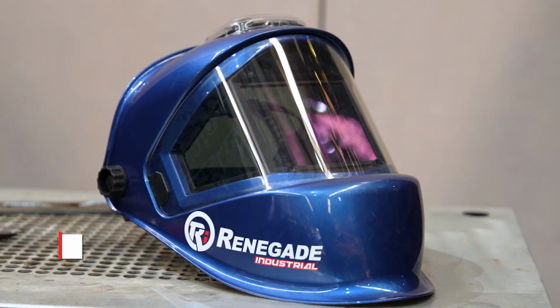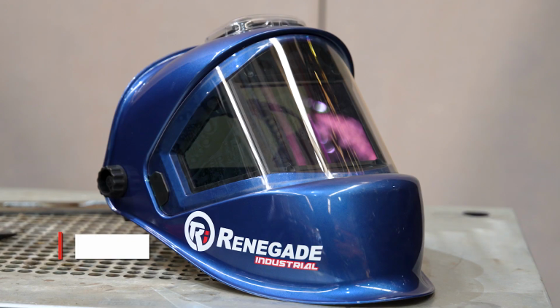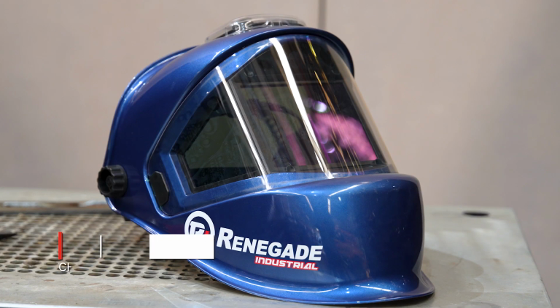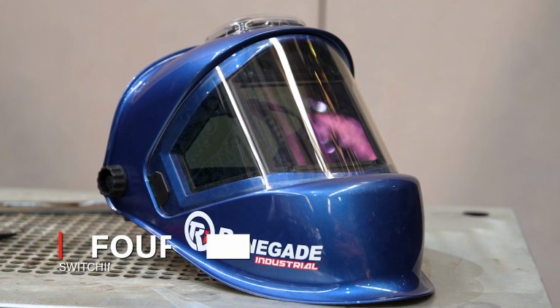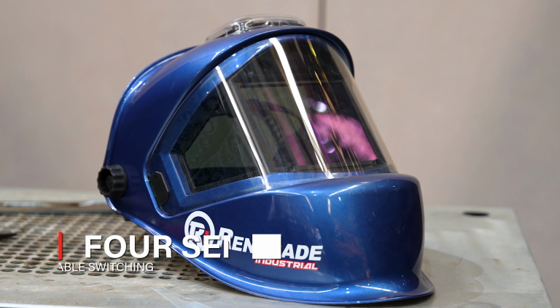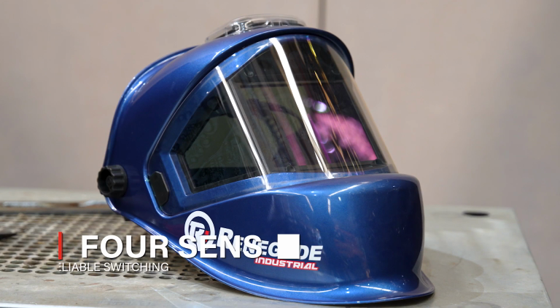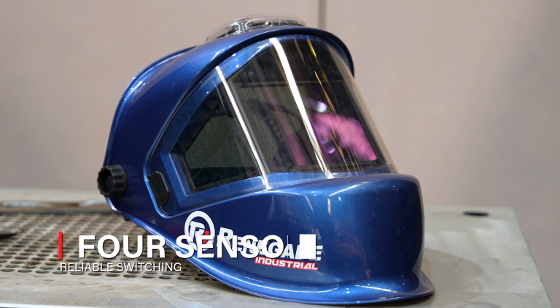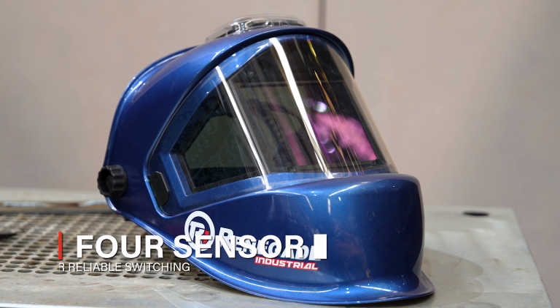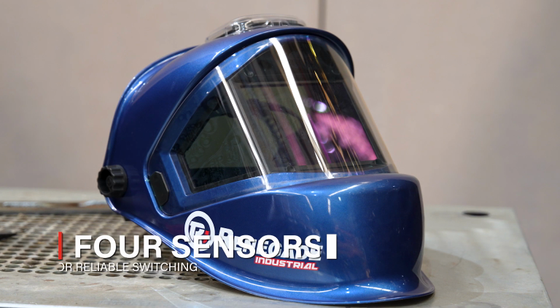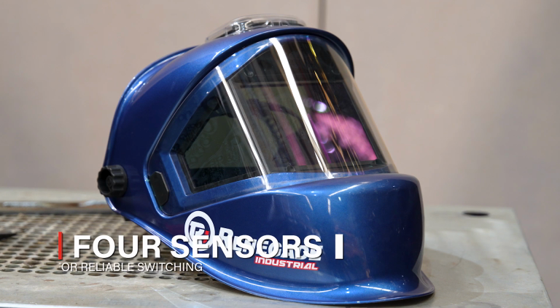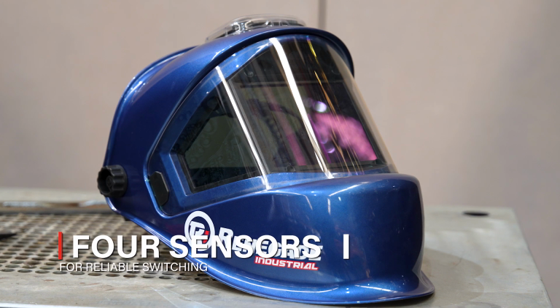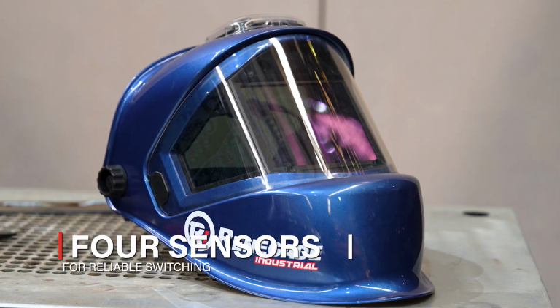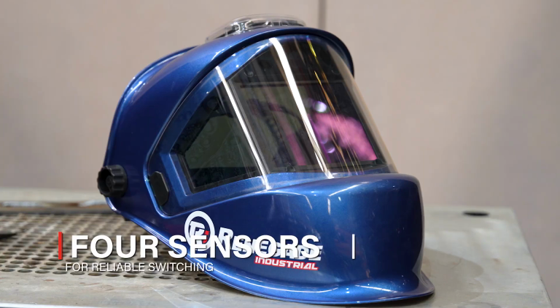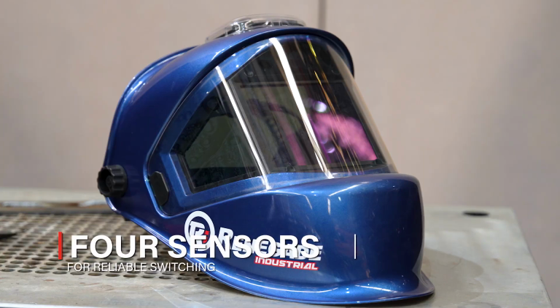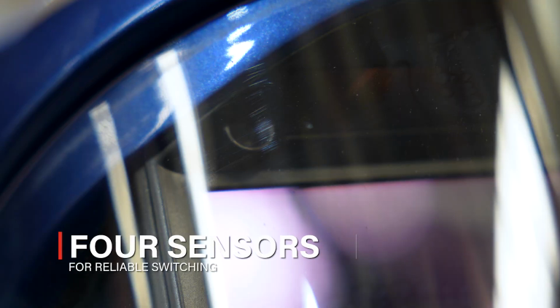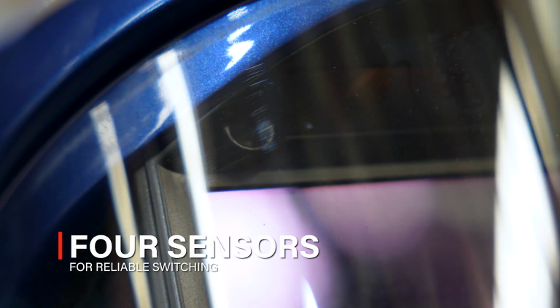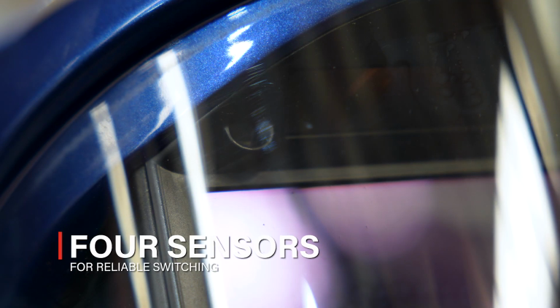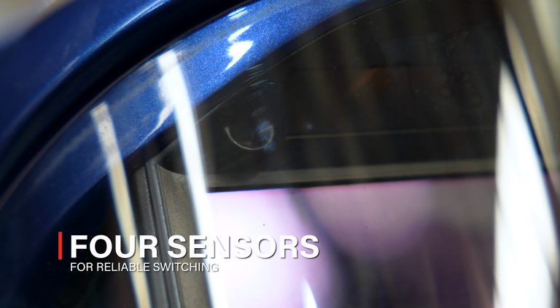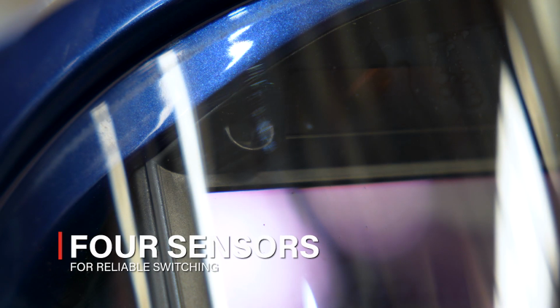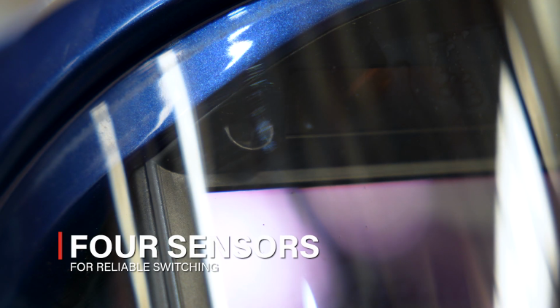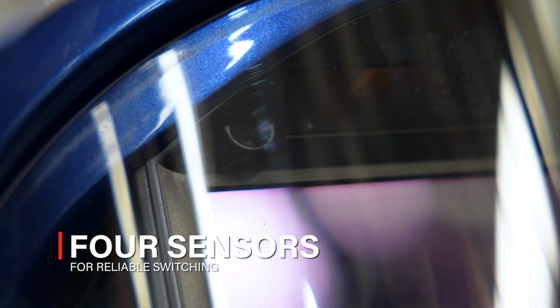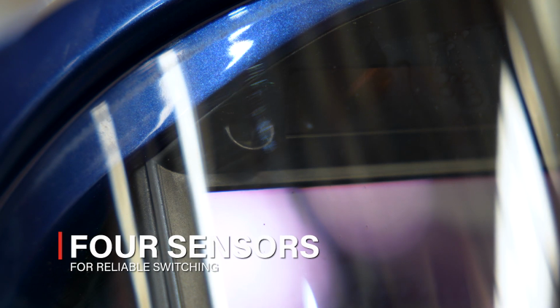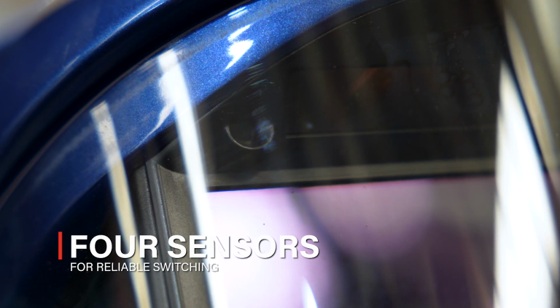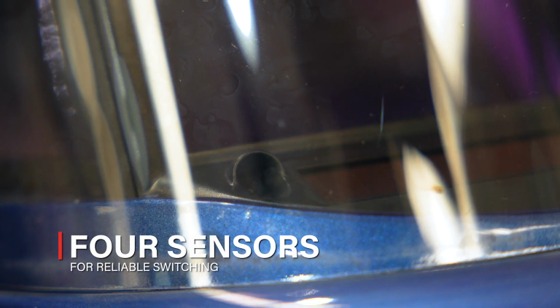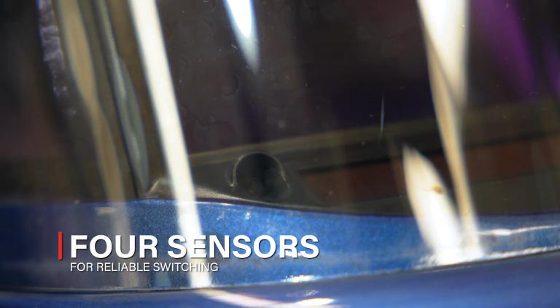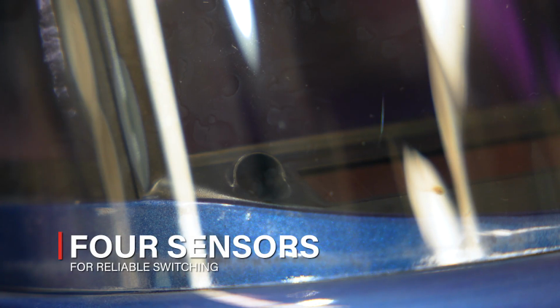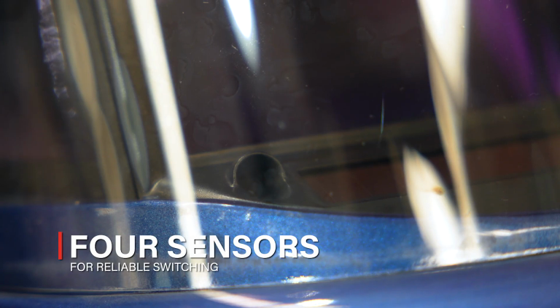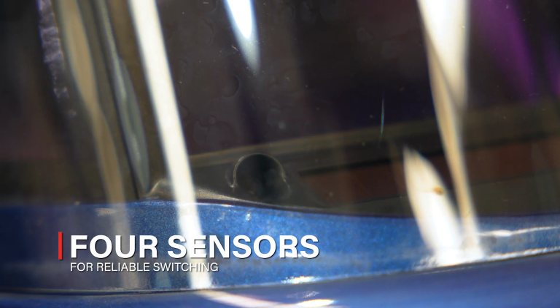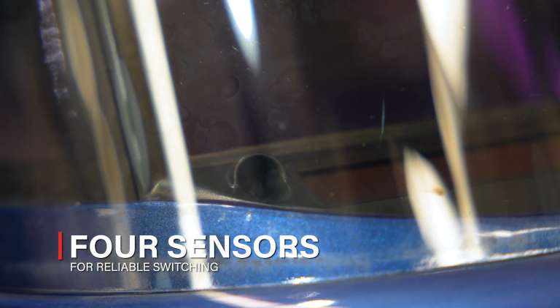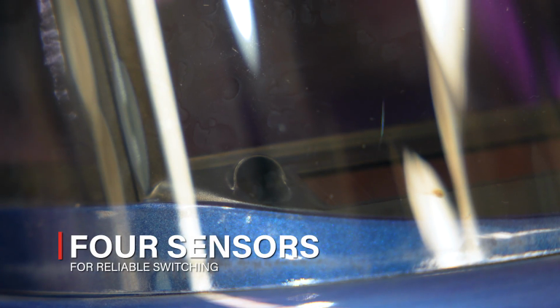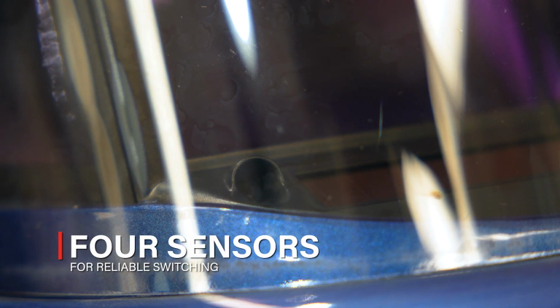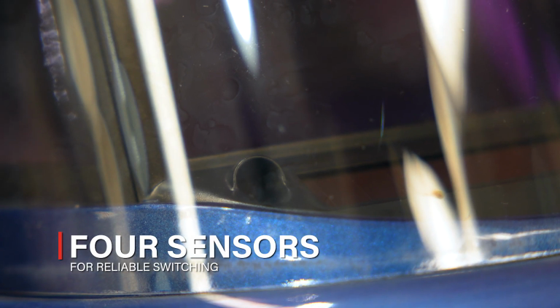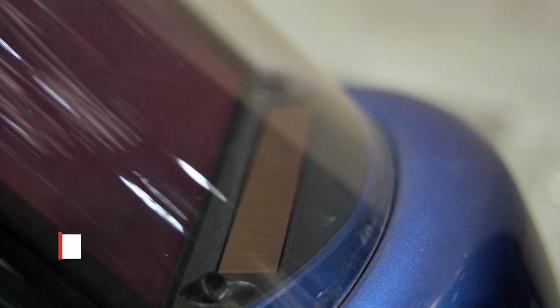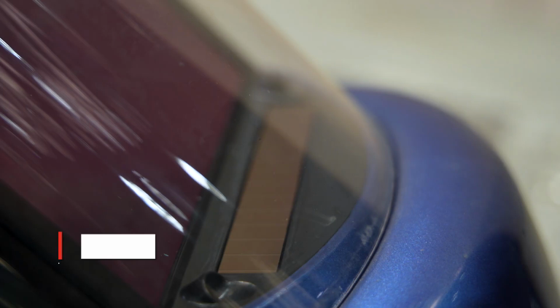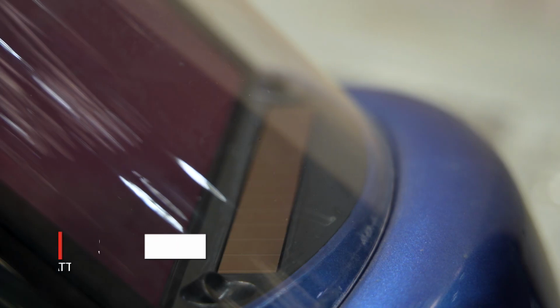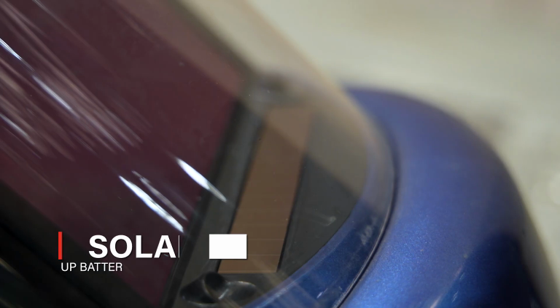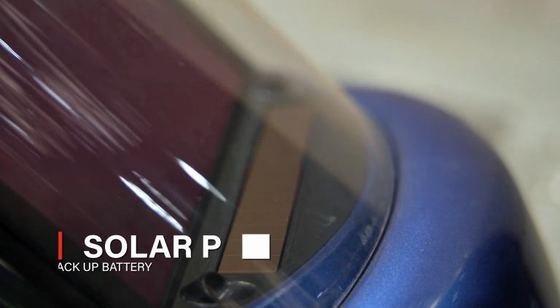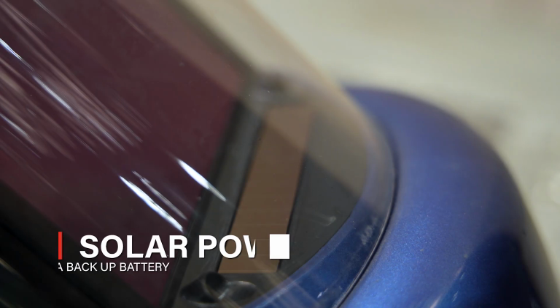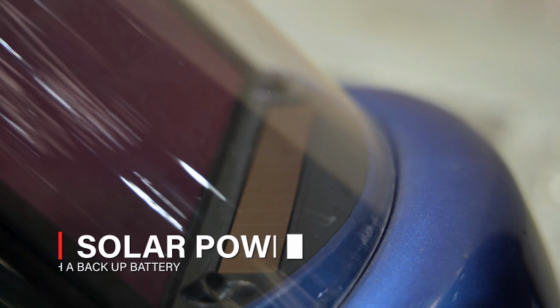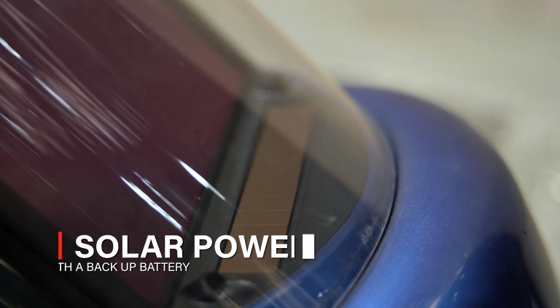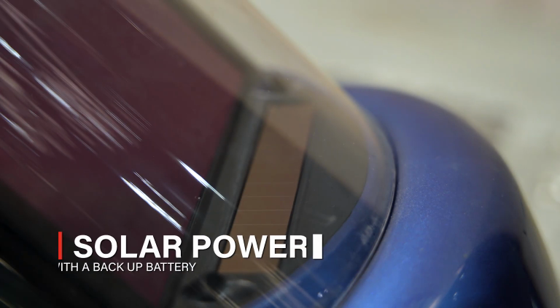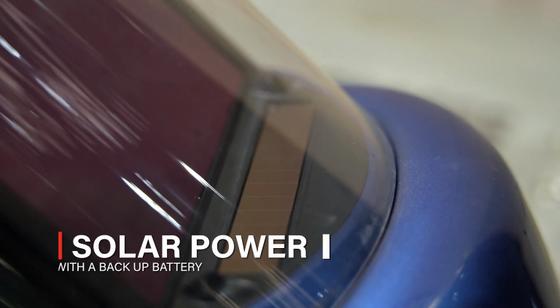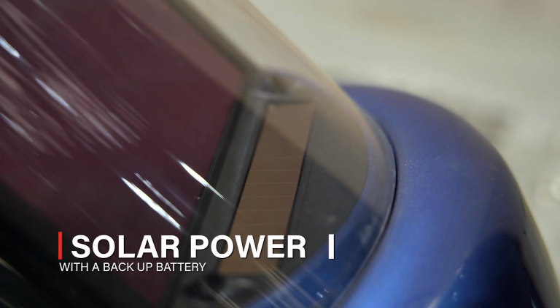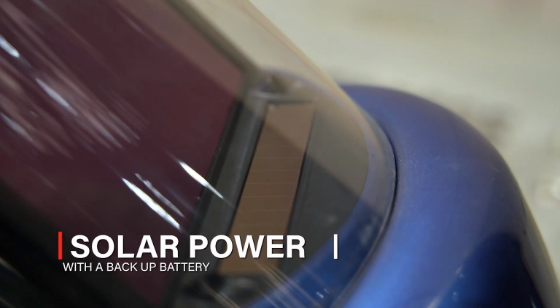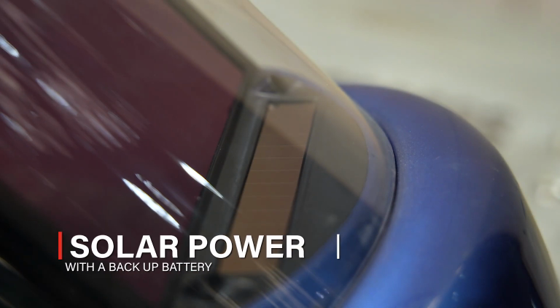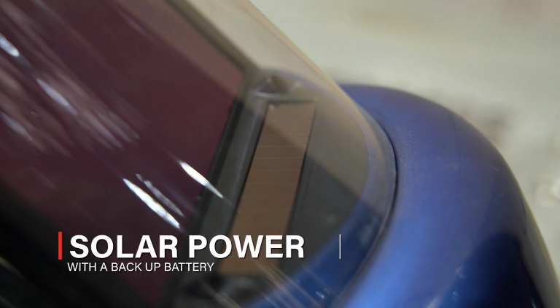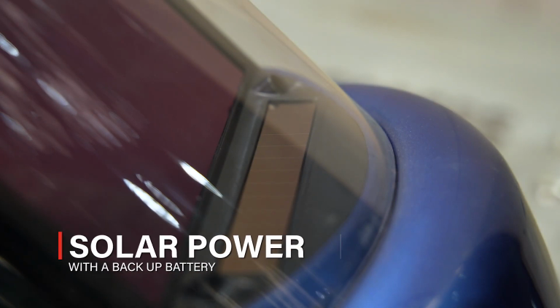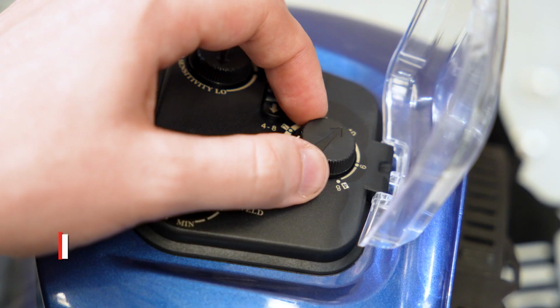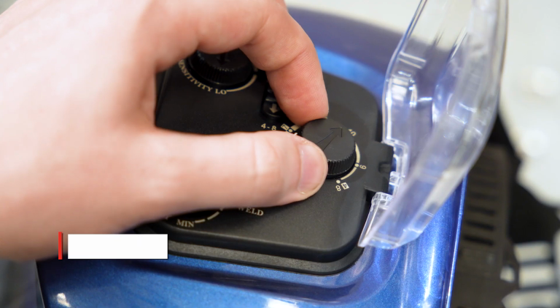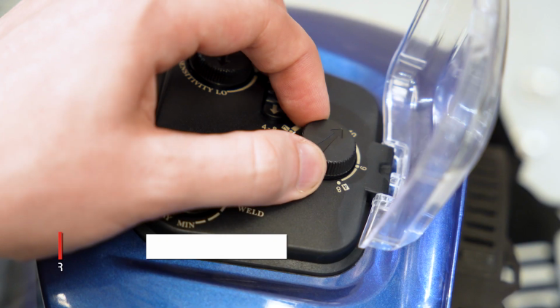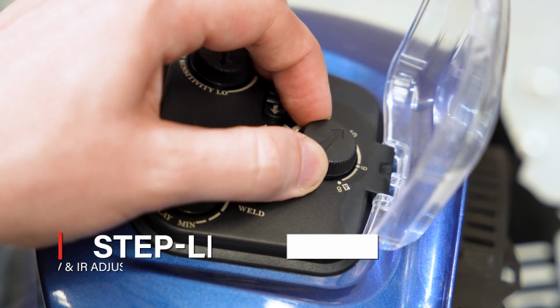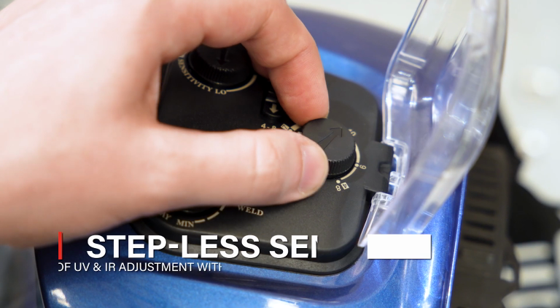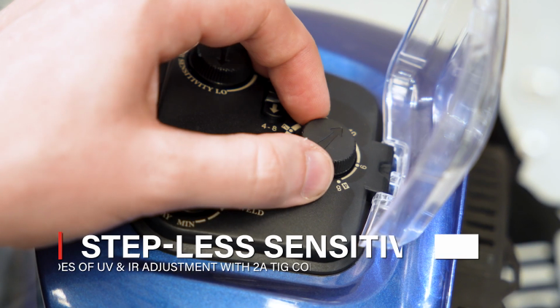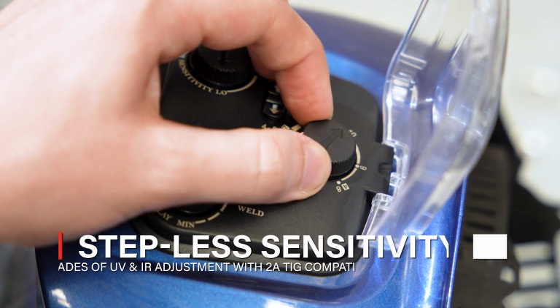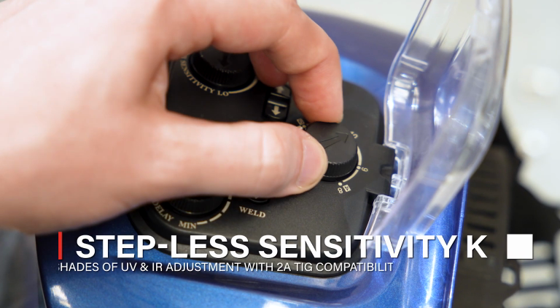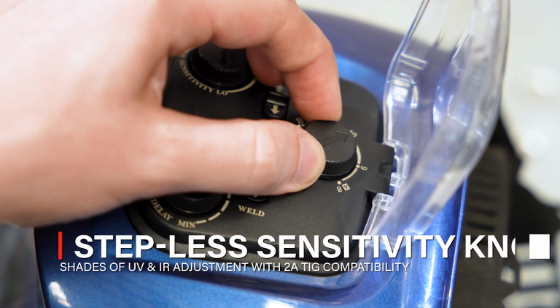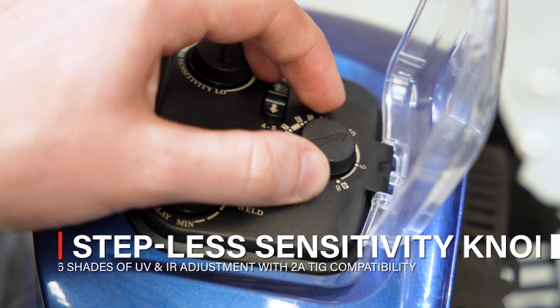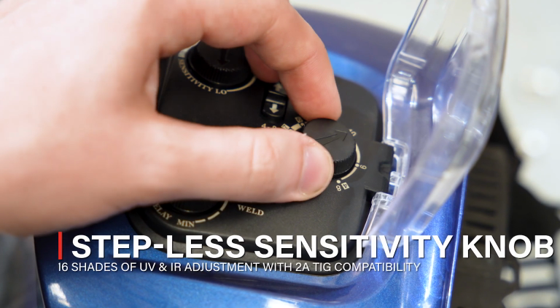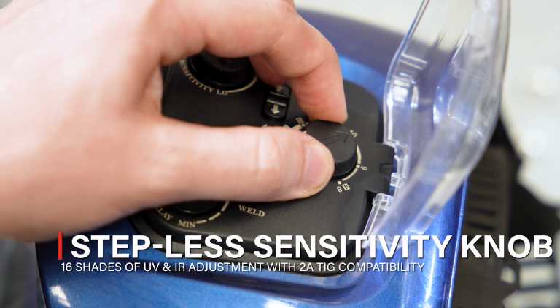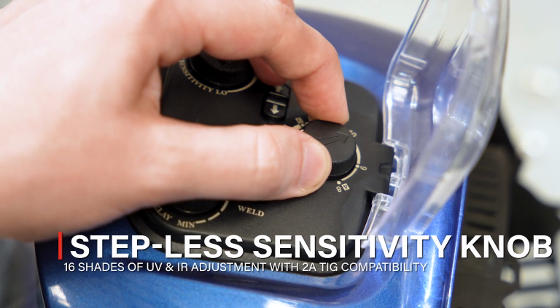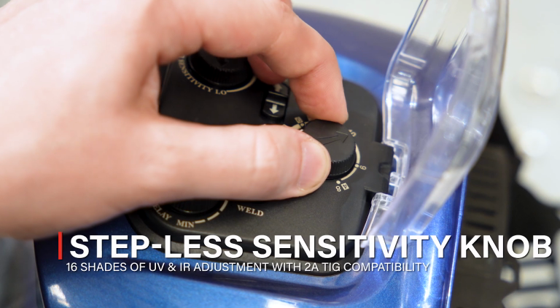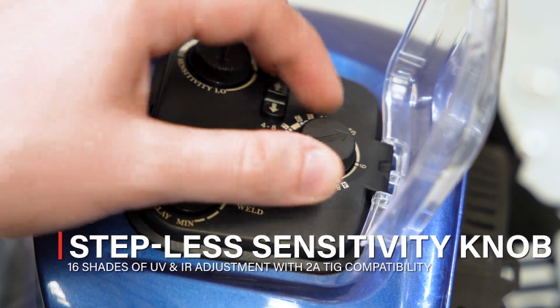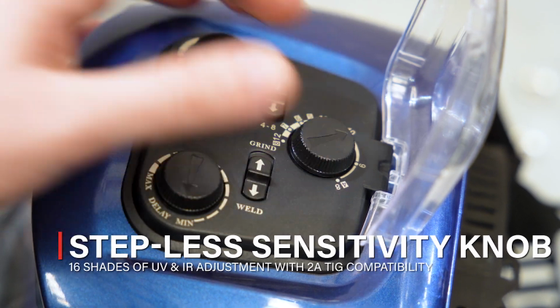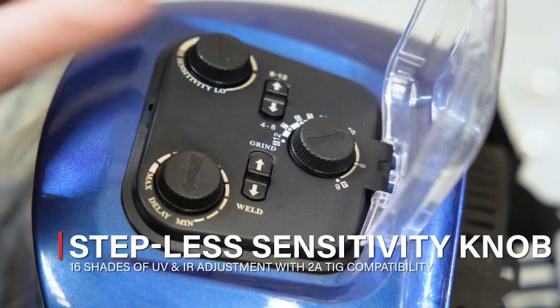These welding helmets also feature four sensors for reliable switching, solar power with a backup battery, plus a stepless sensitivity adjustment.